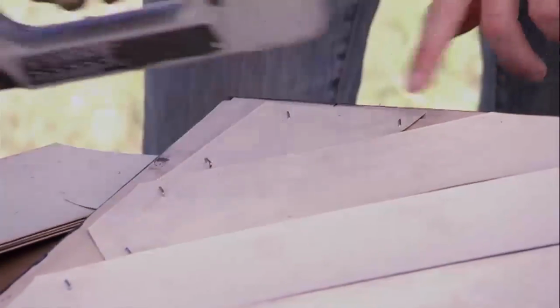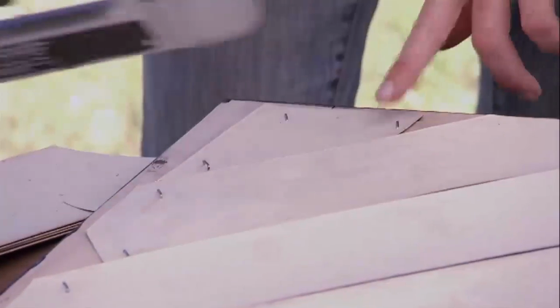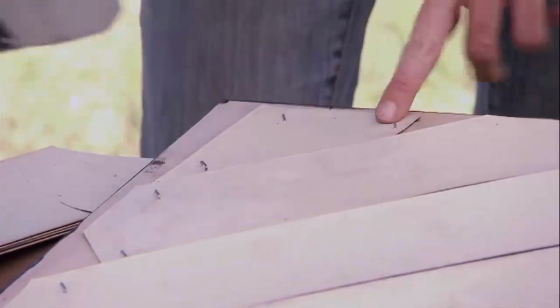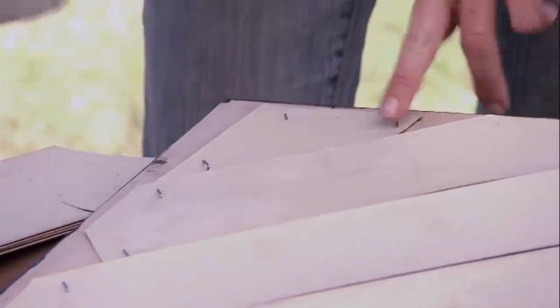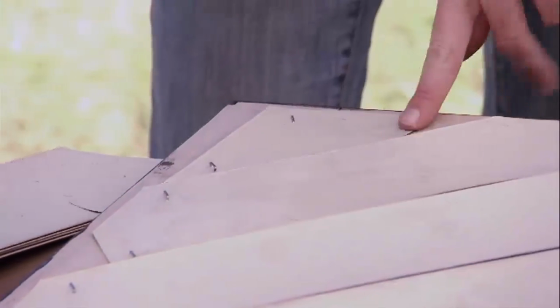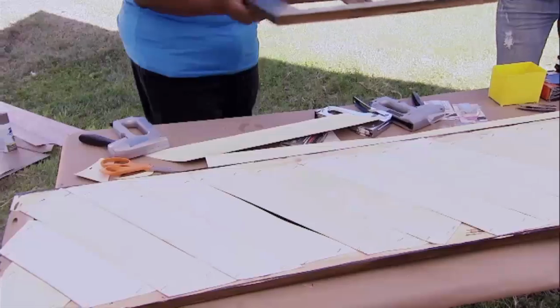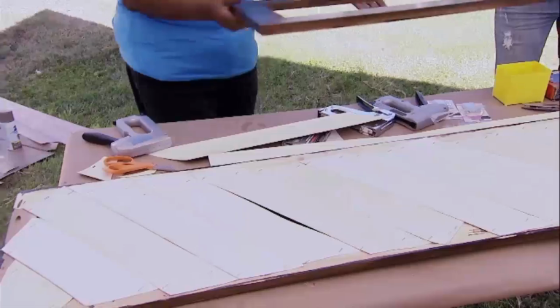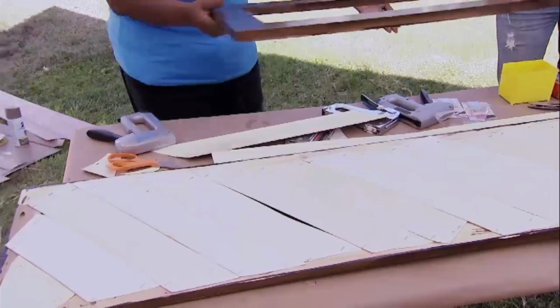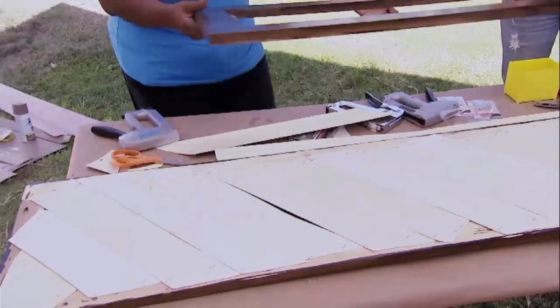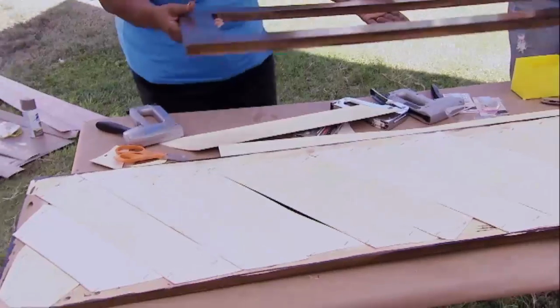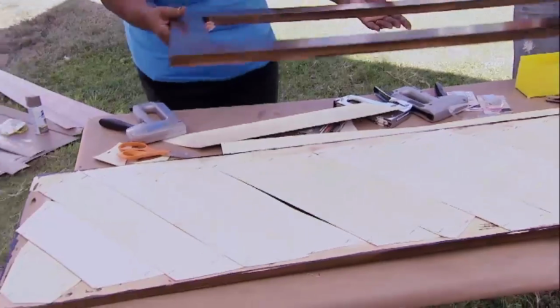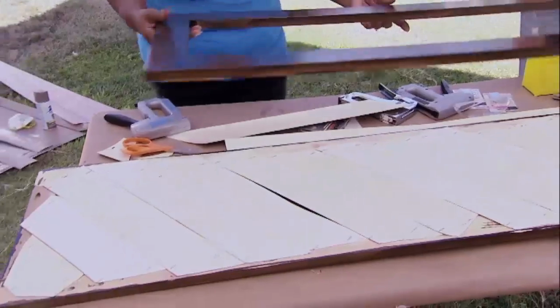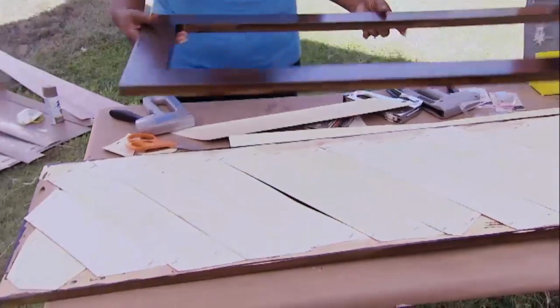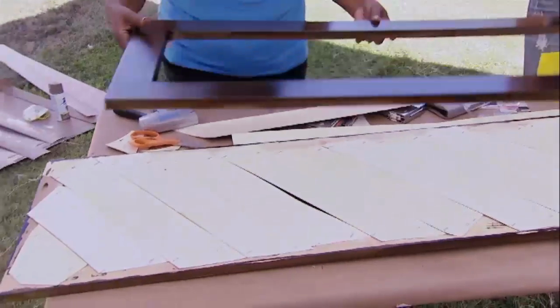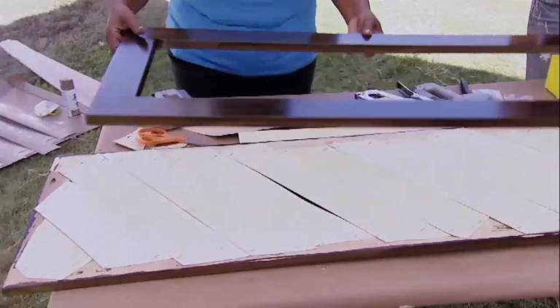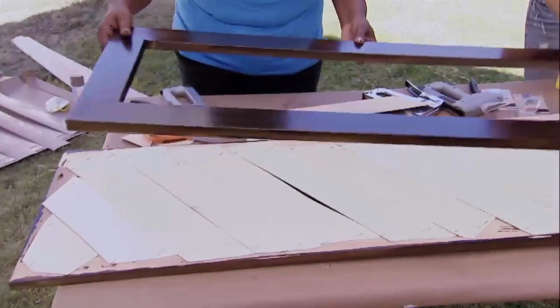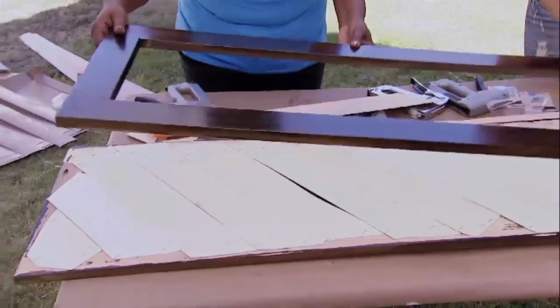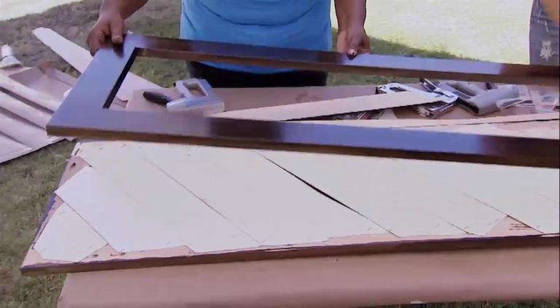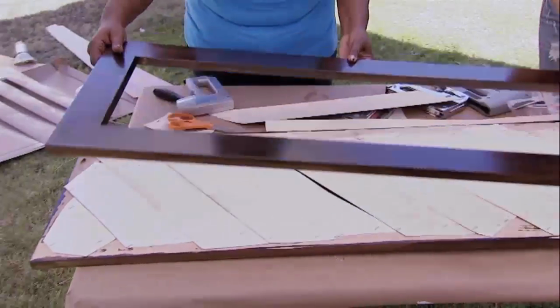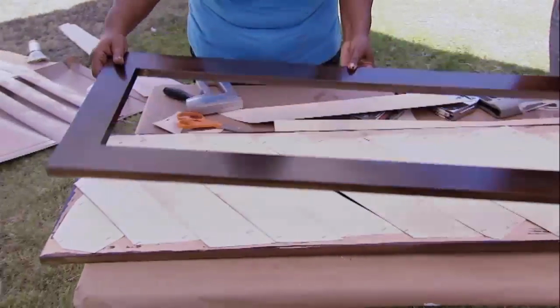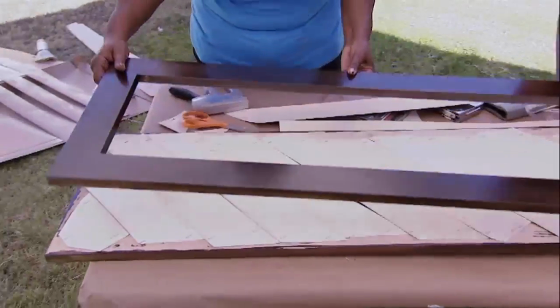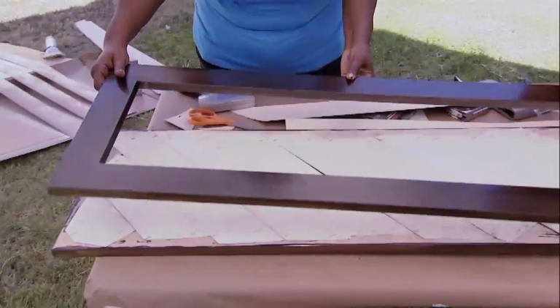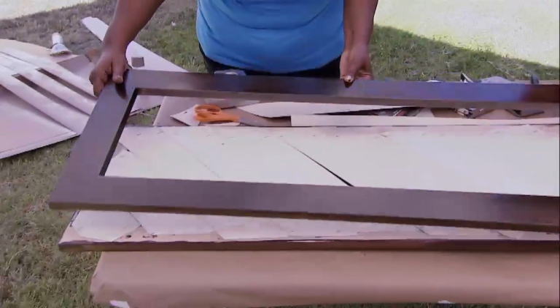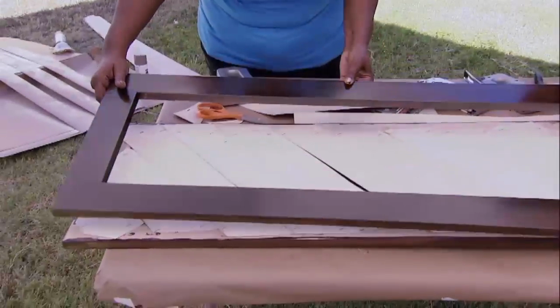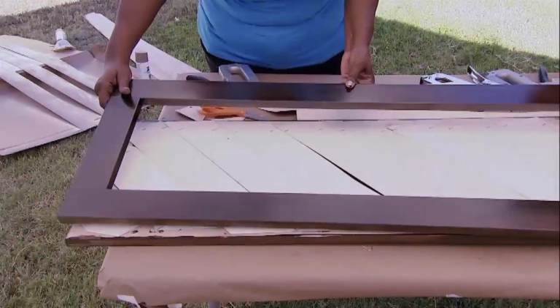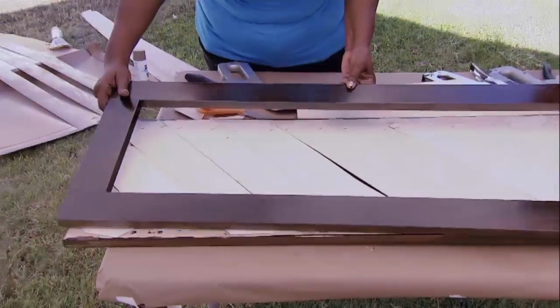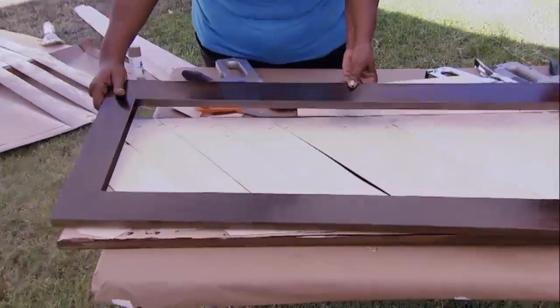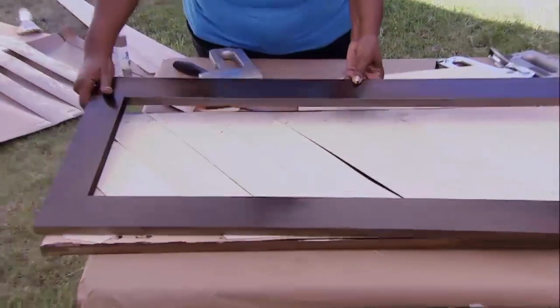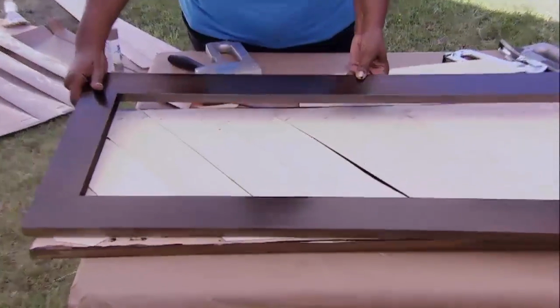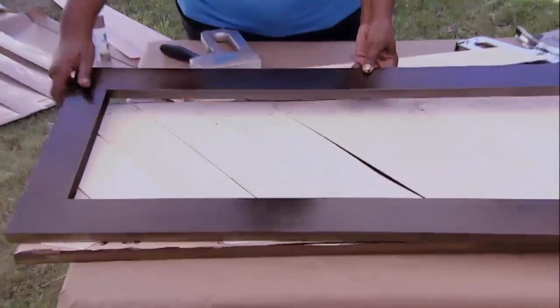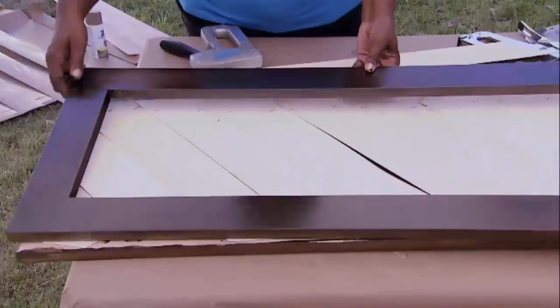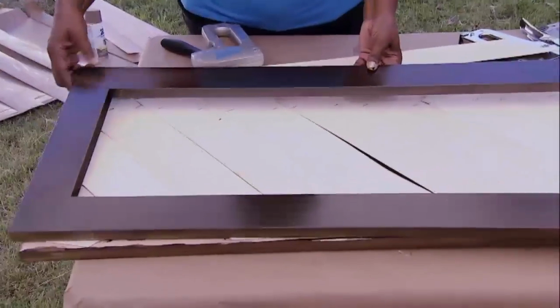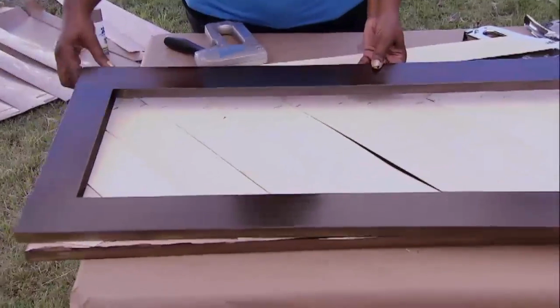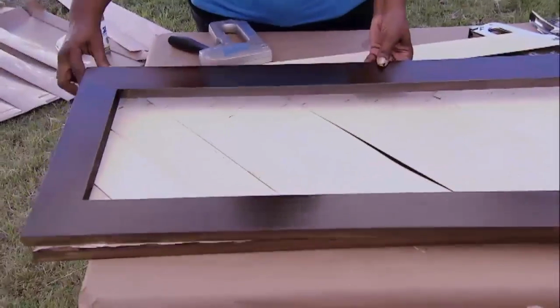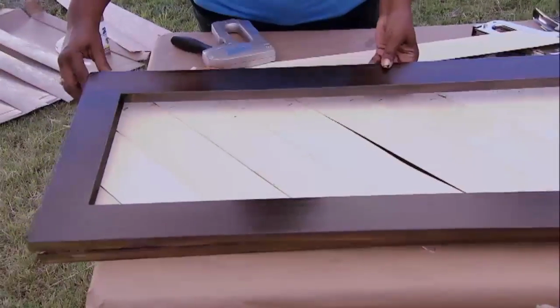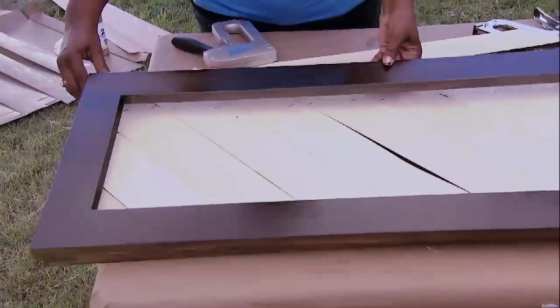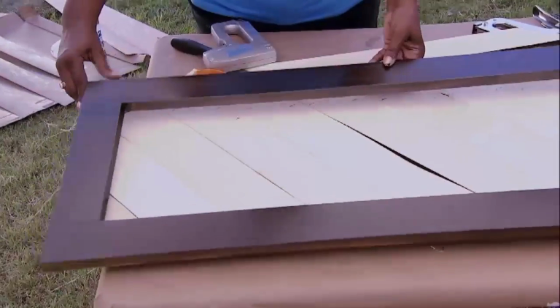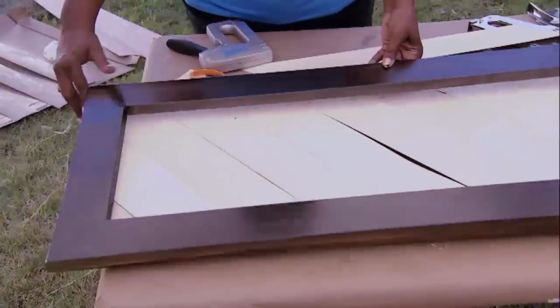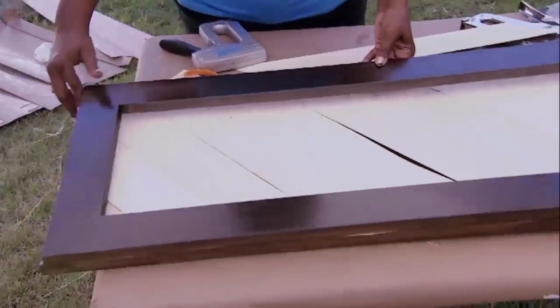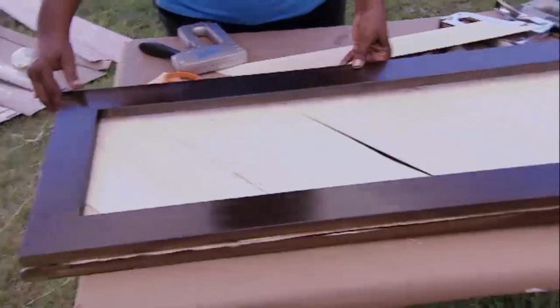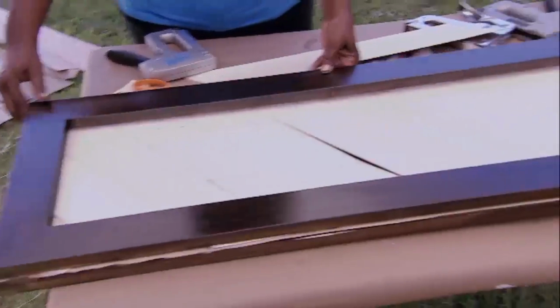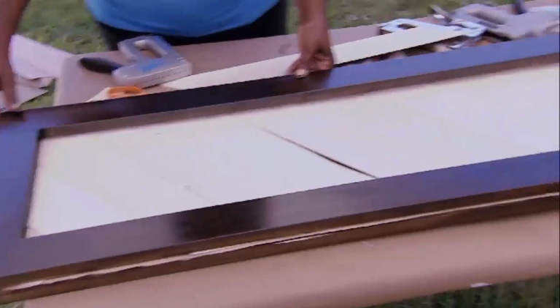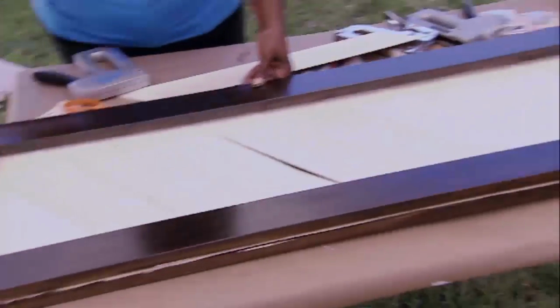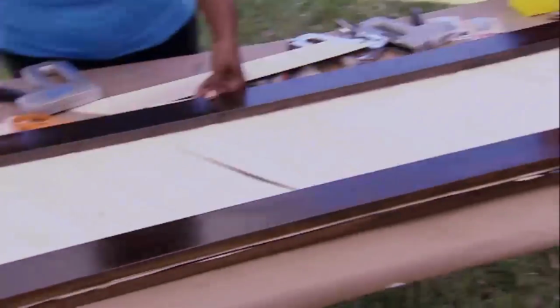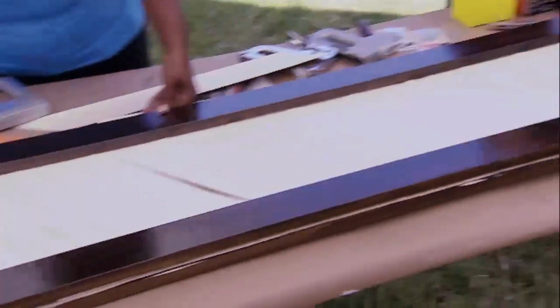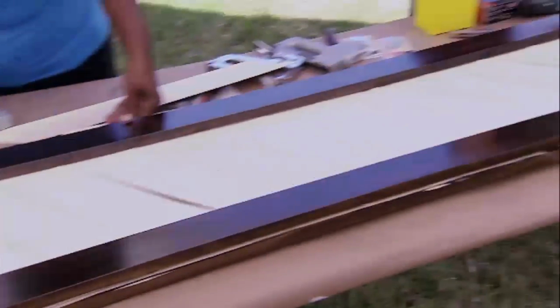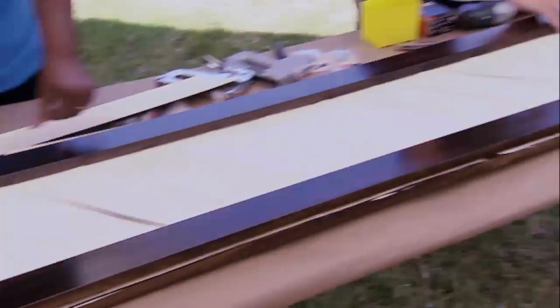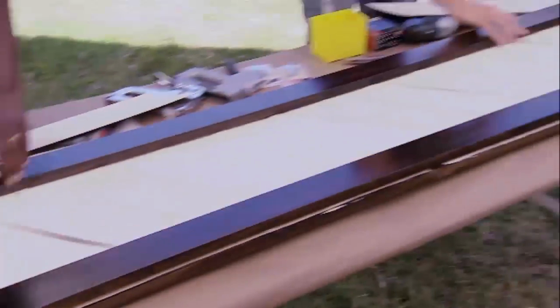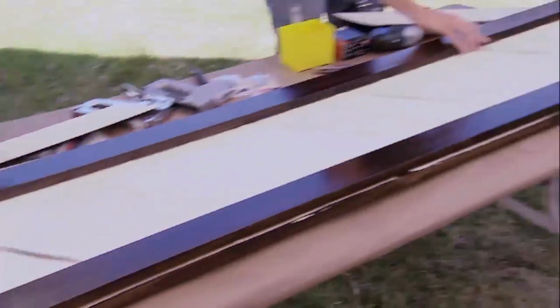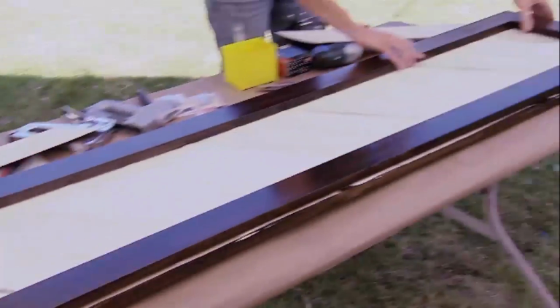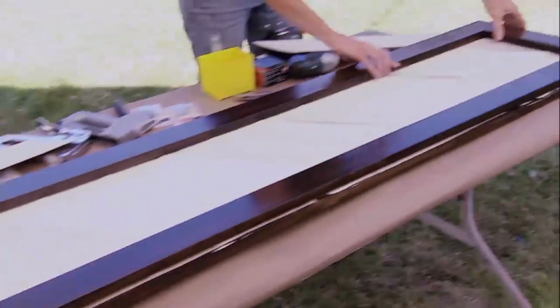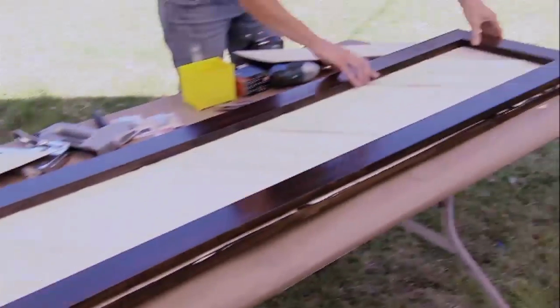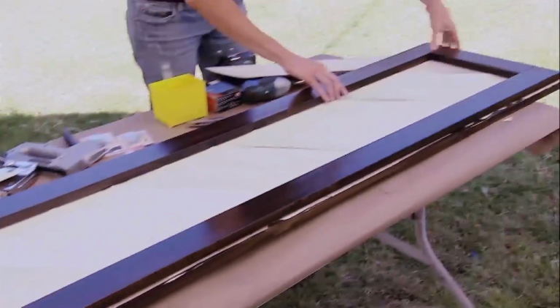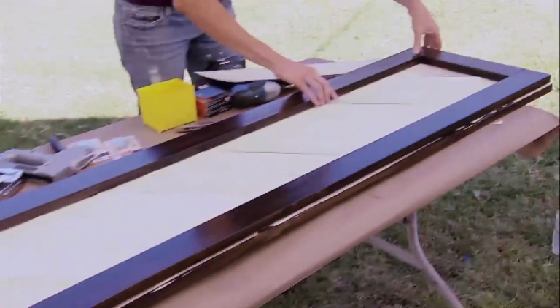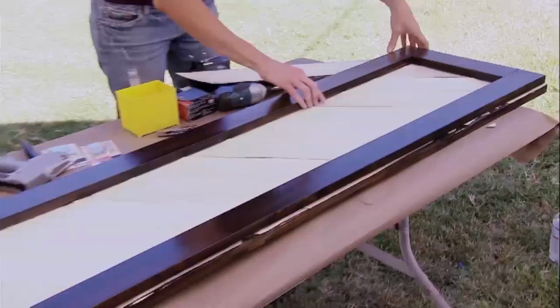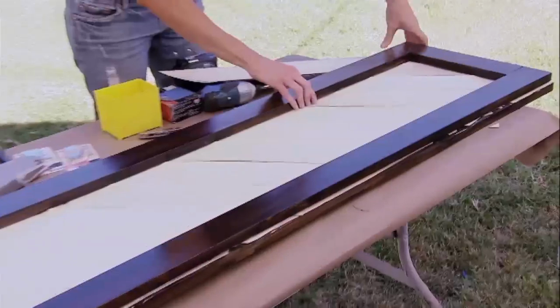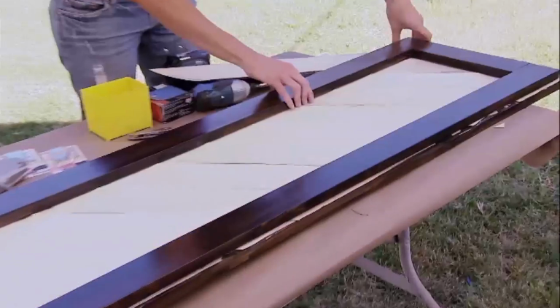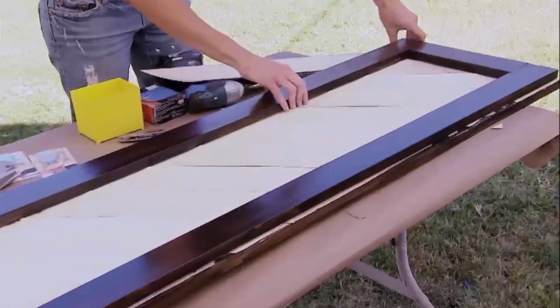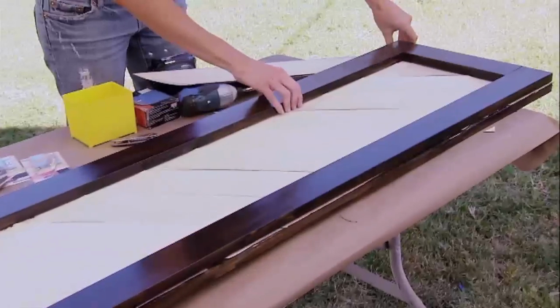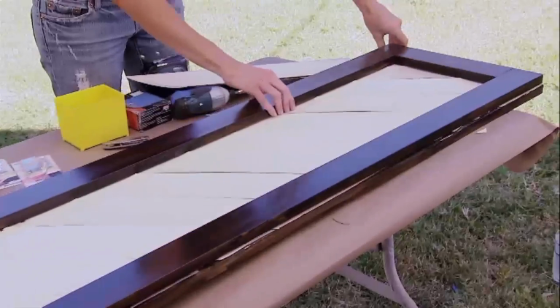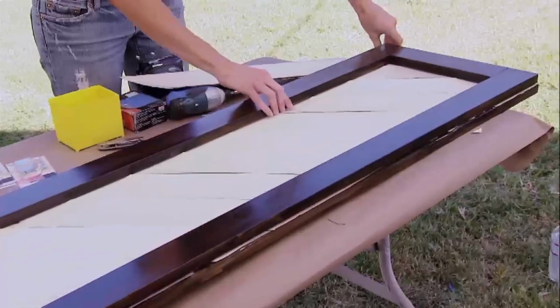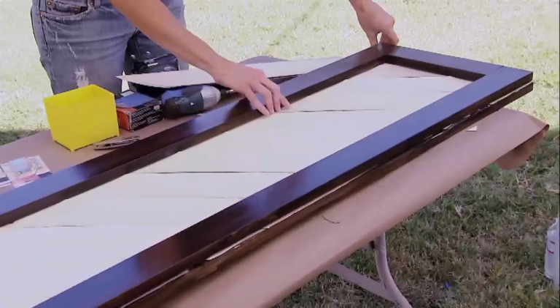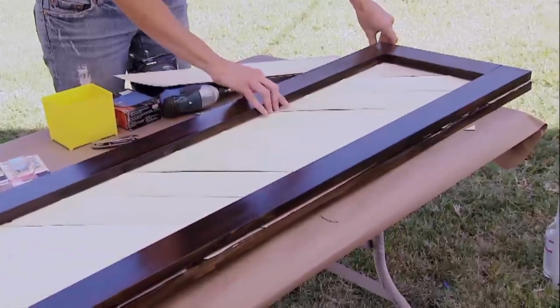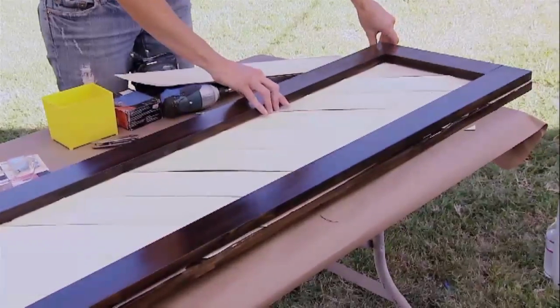Now our last step is to tape one more of these frames and put it on the back side, just so that the edges are nice and clean.